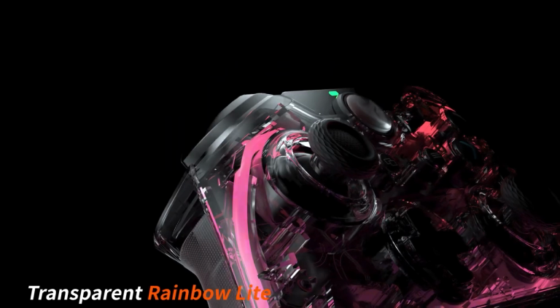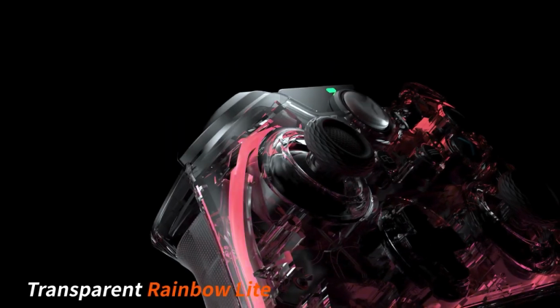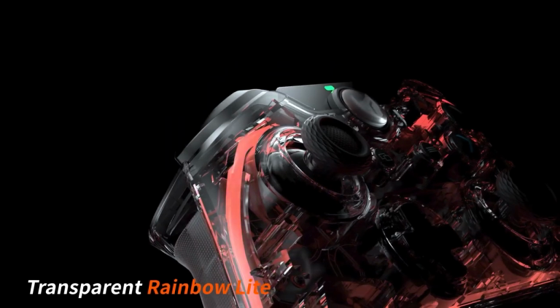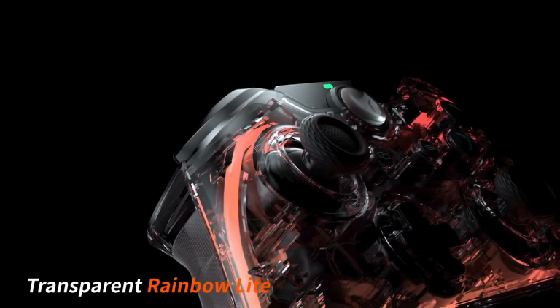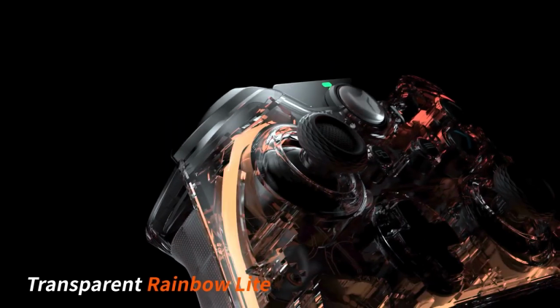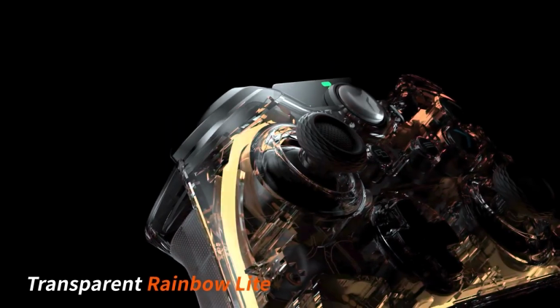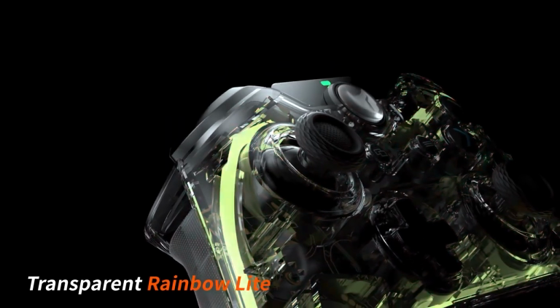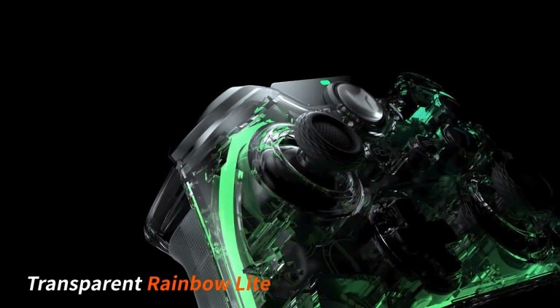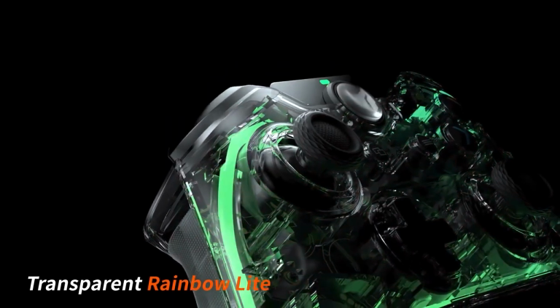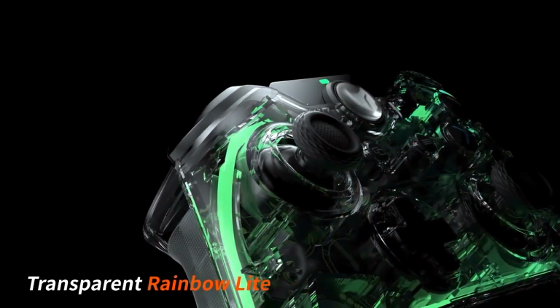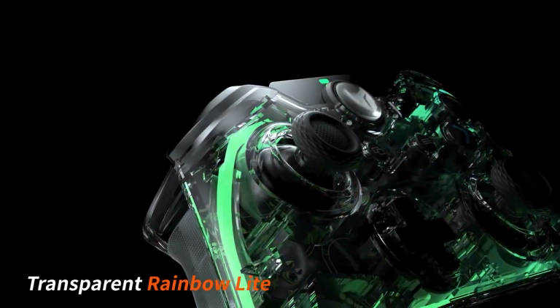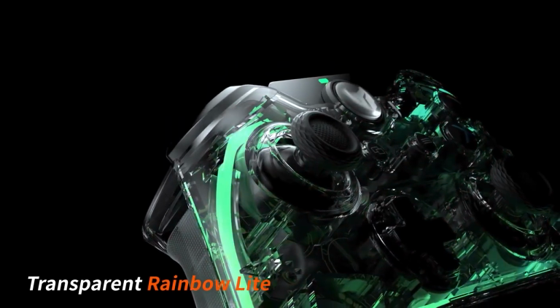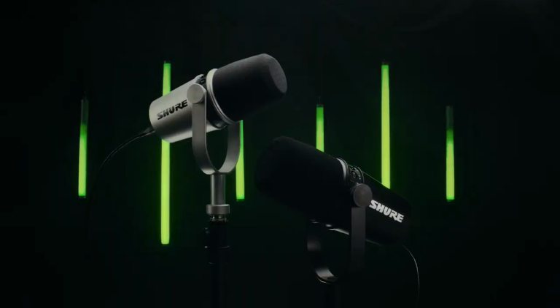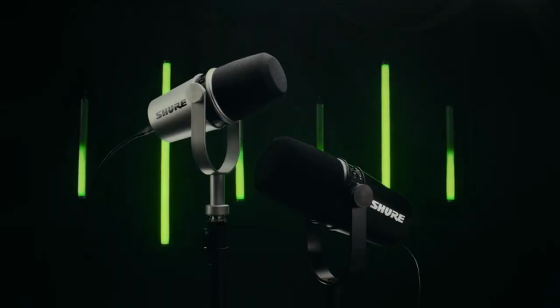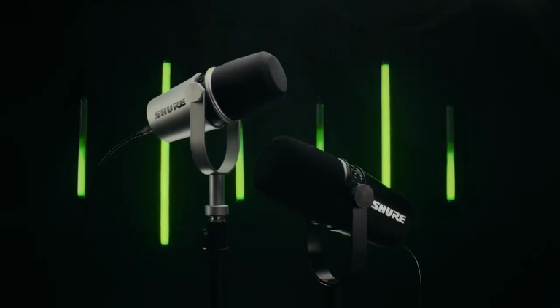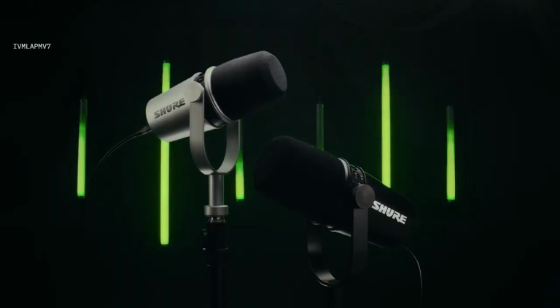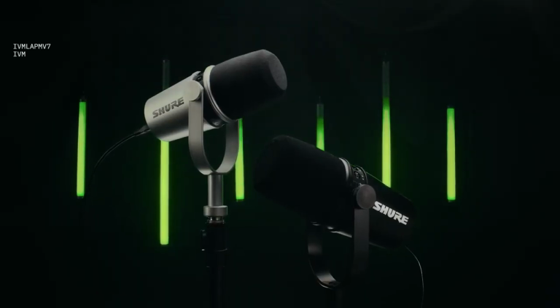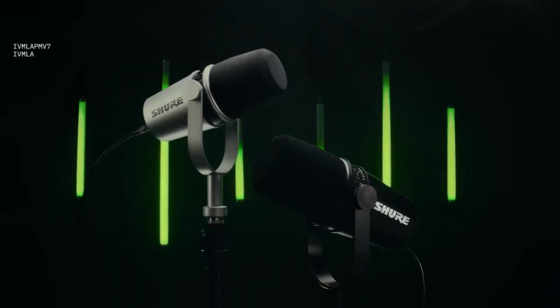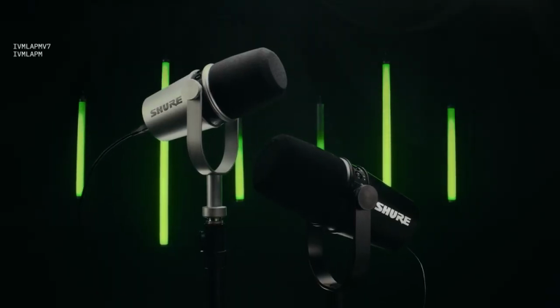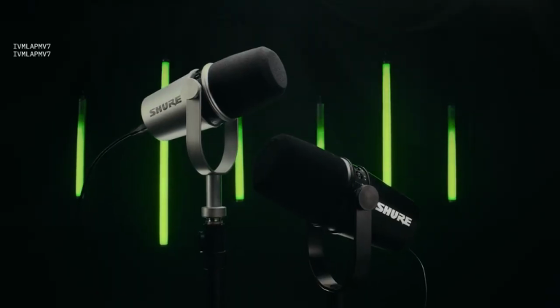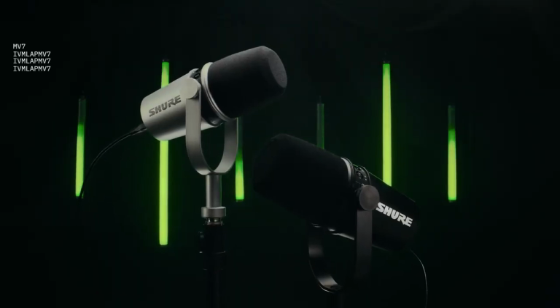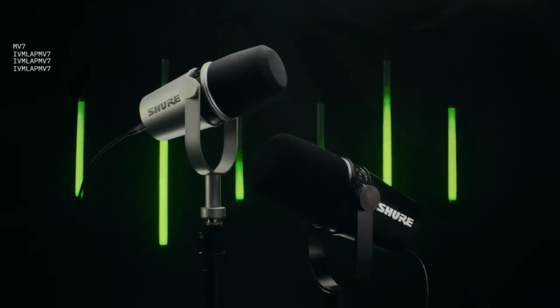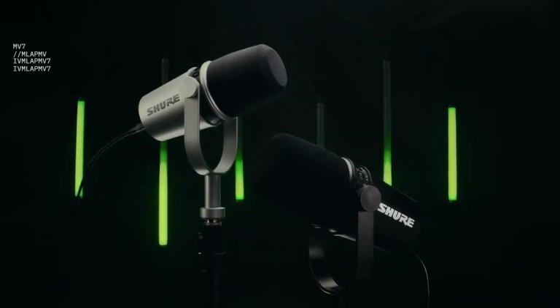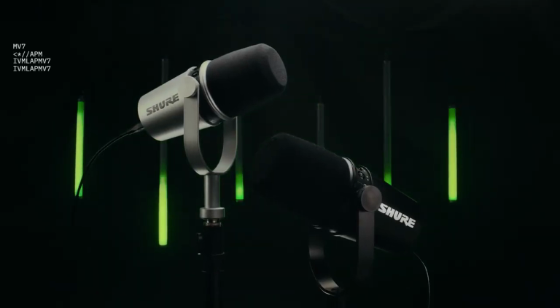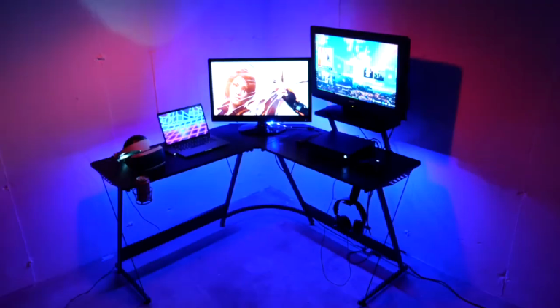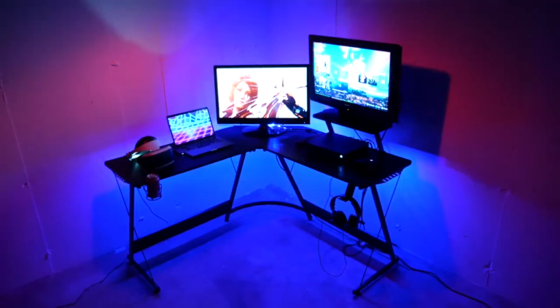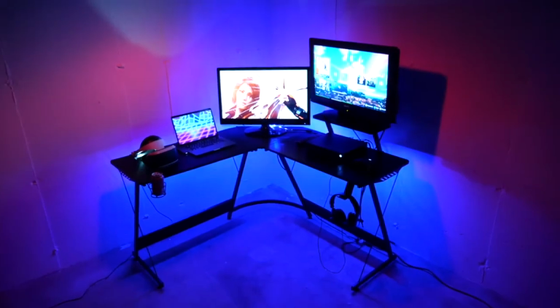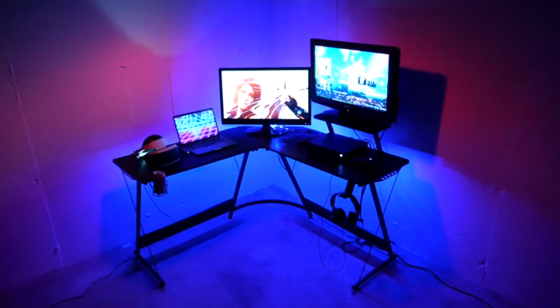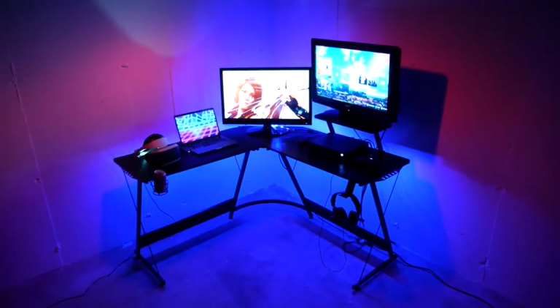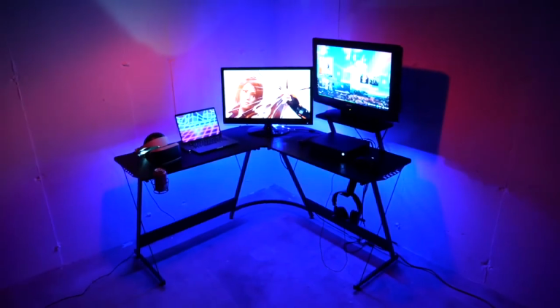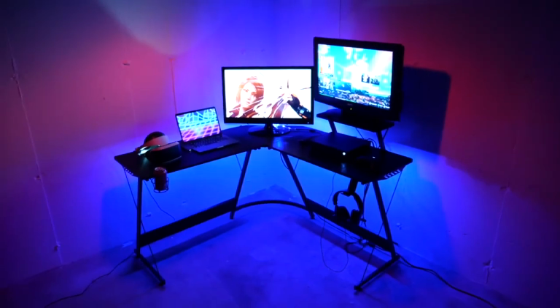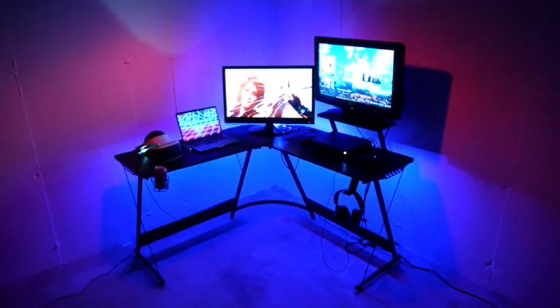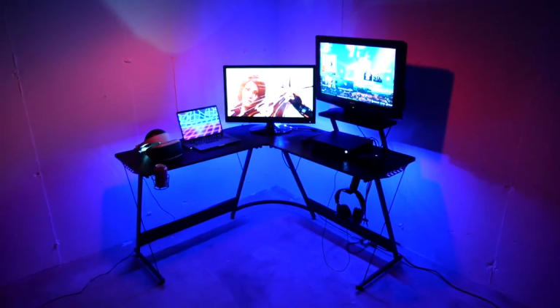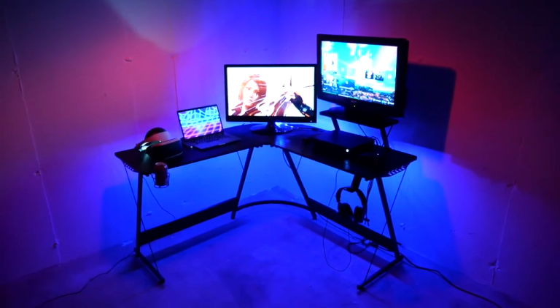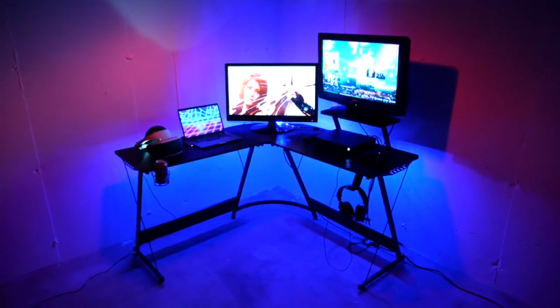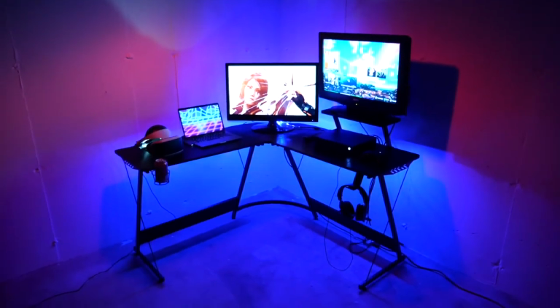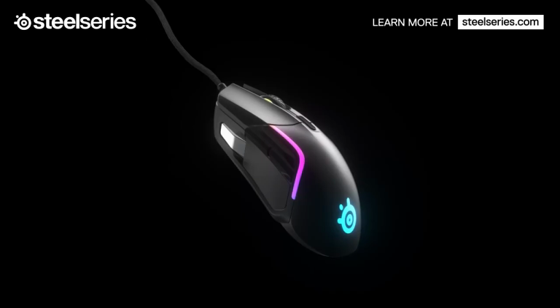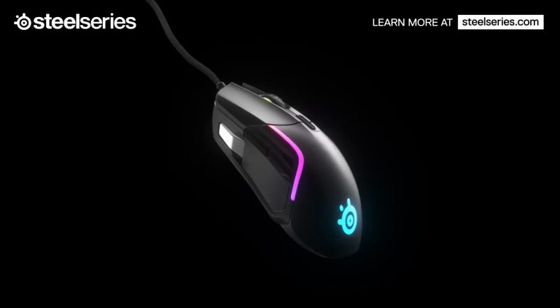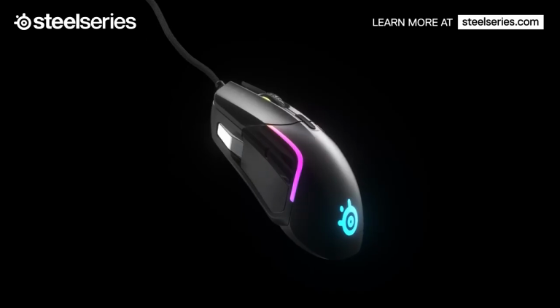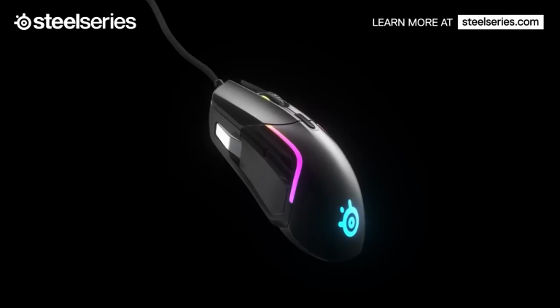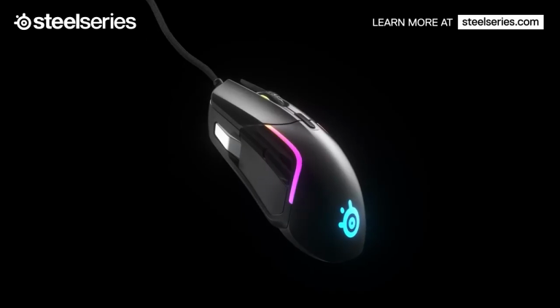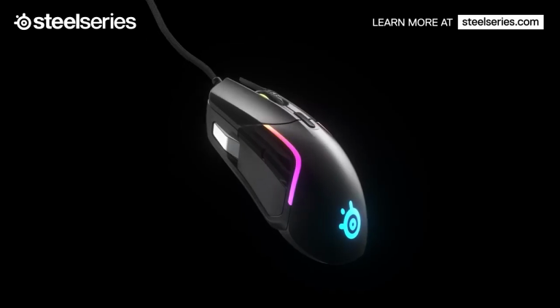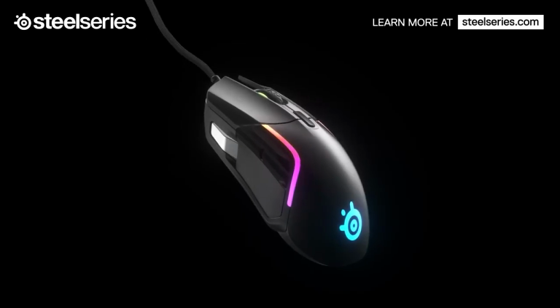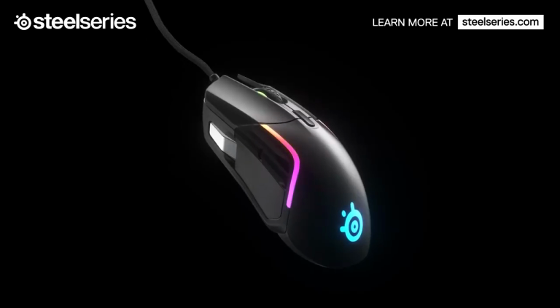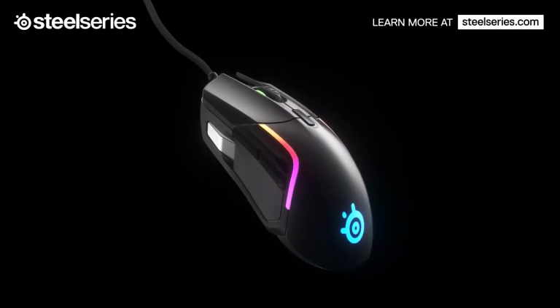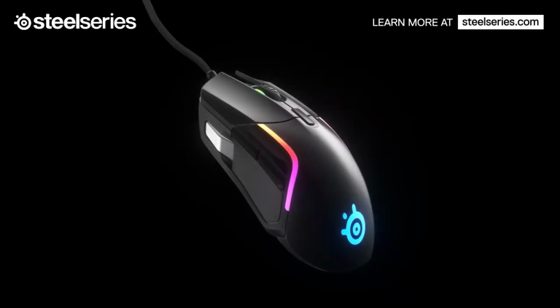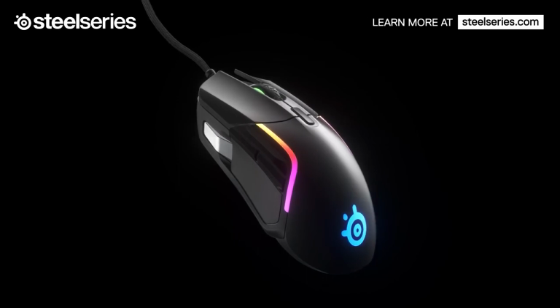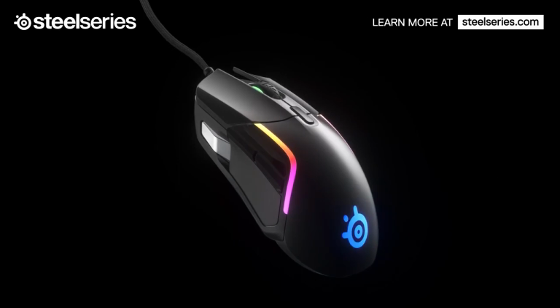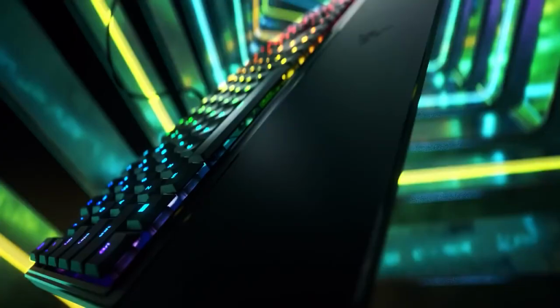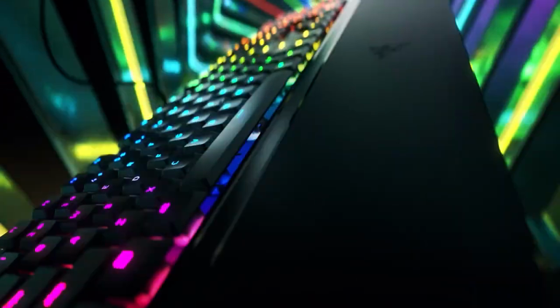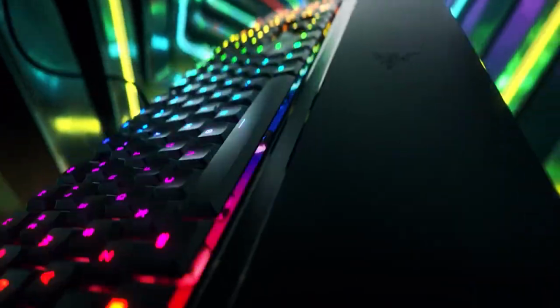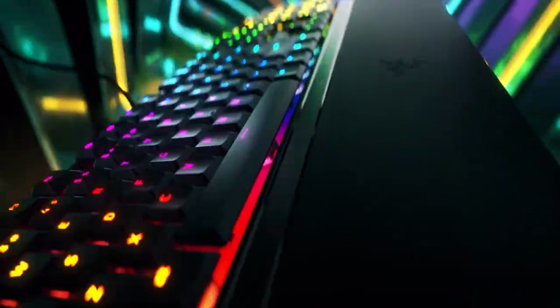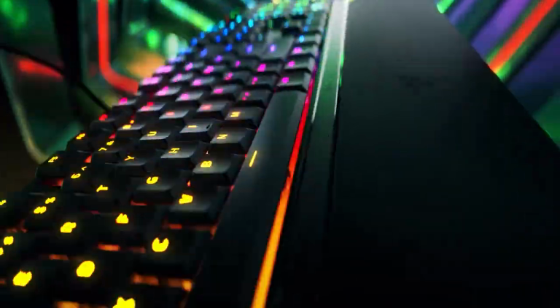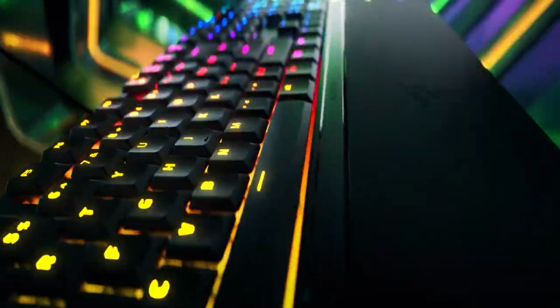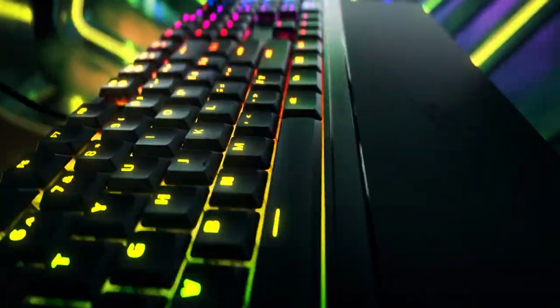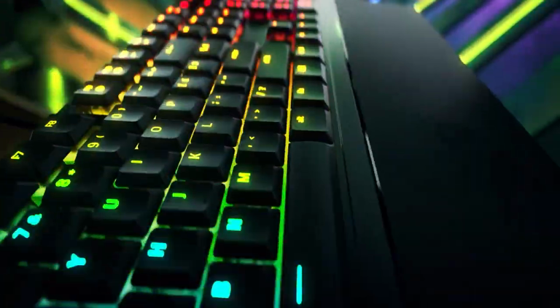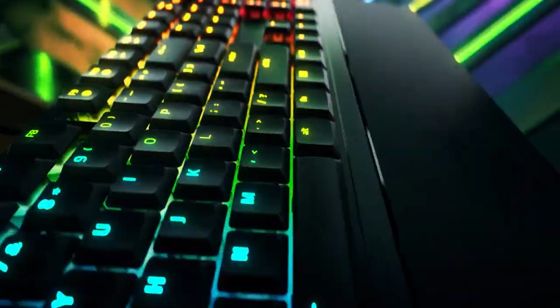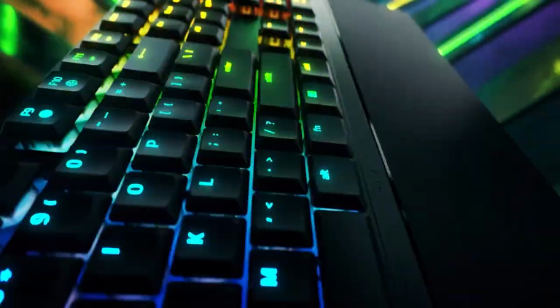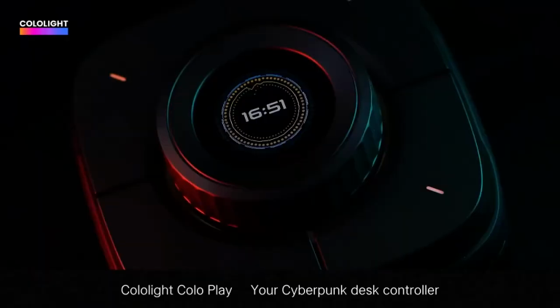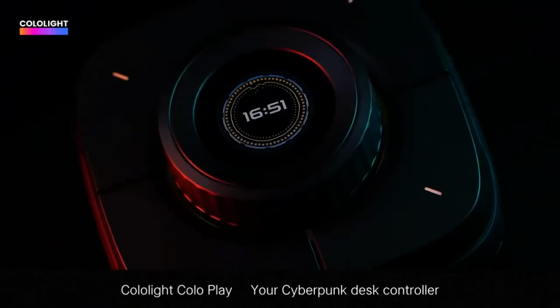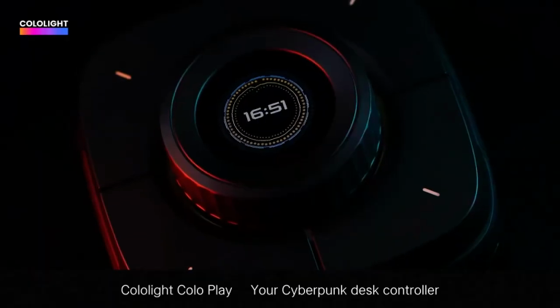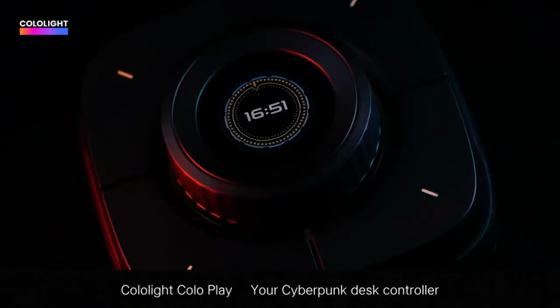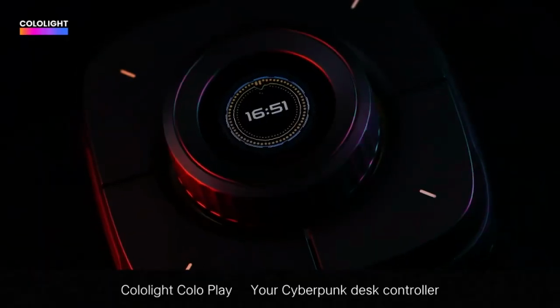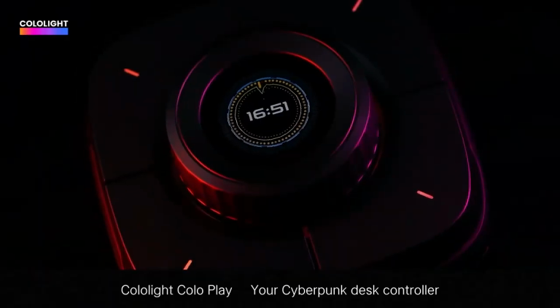Welcome gamers, get ready for an epic review of the latest gaming gadgets that will level up your gameplay. So buckle up to roll!